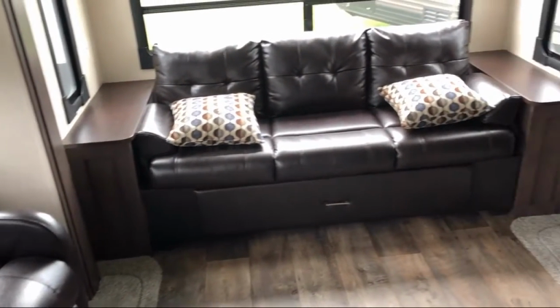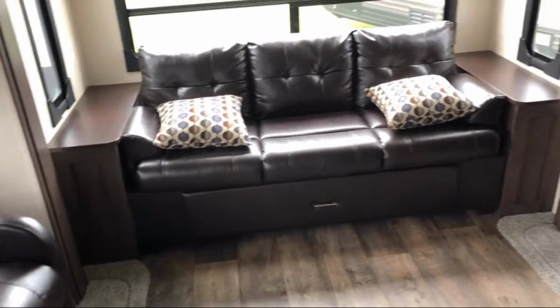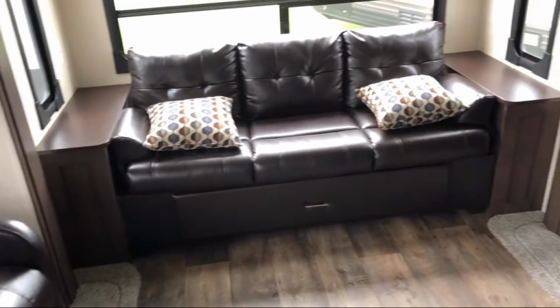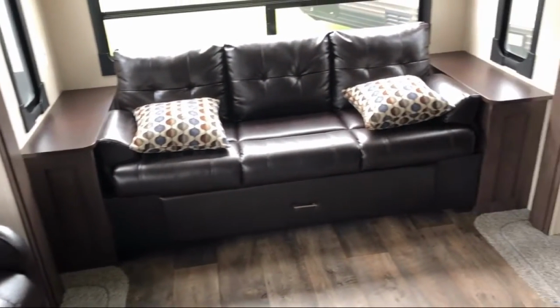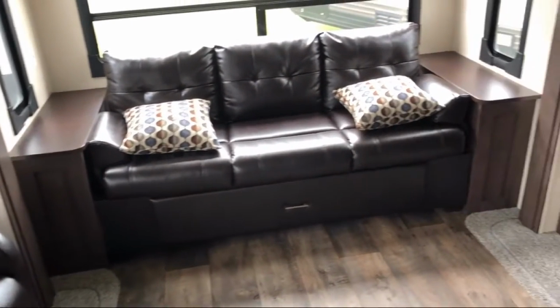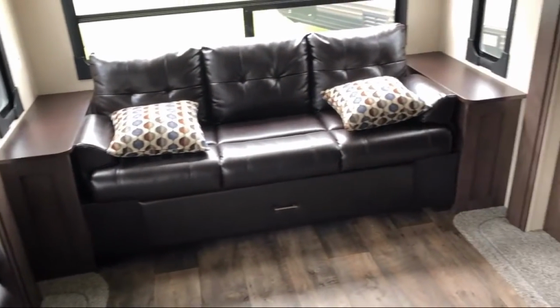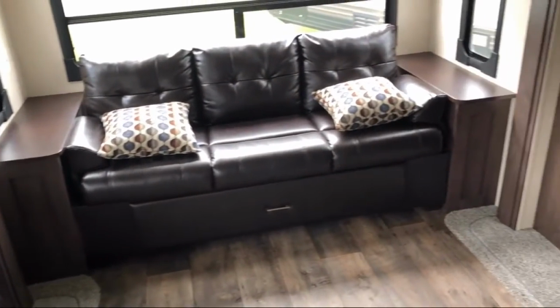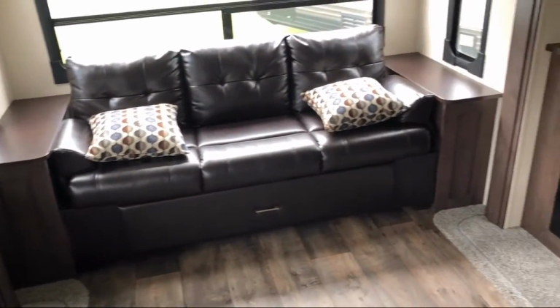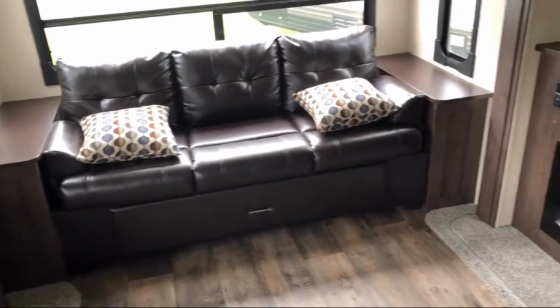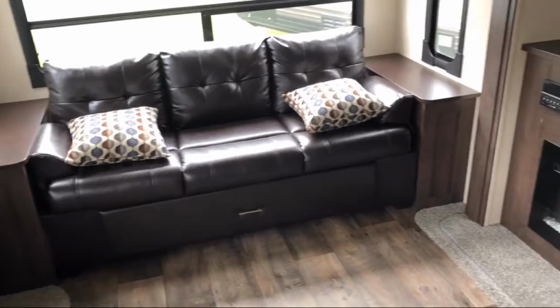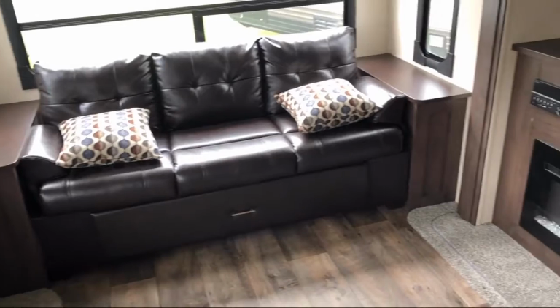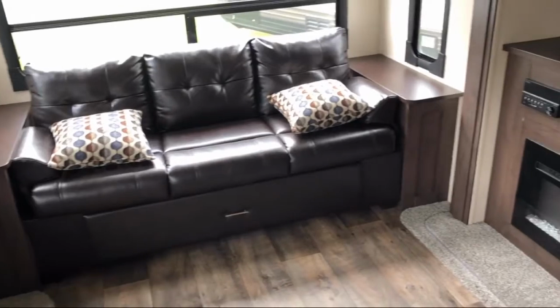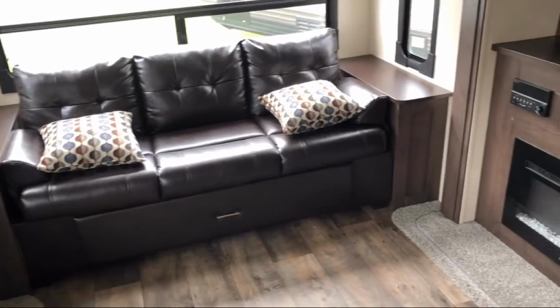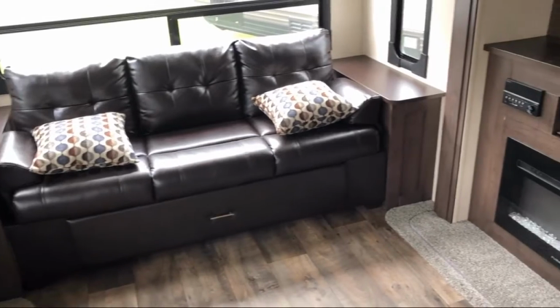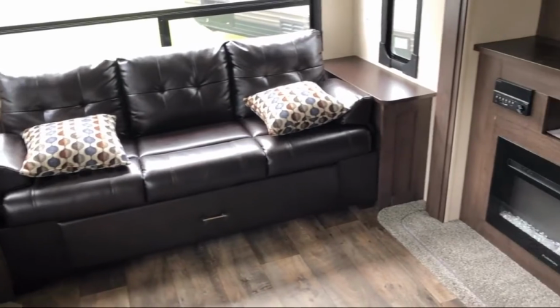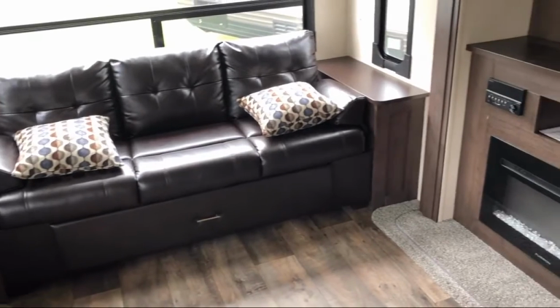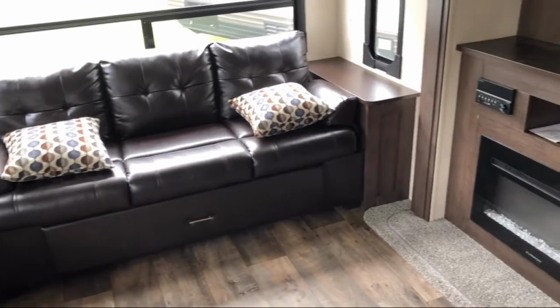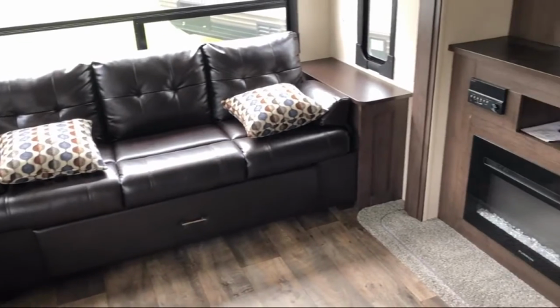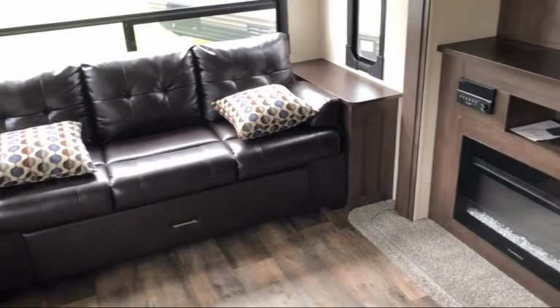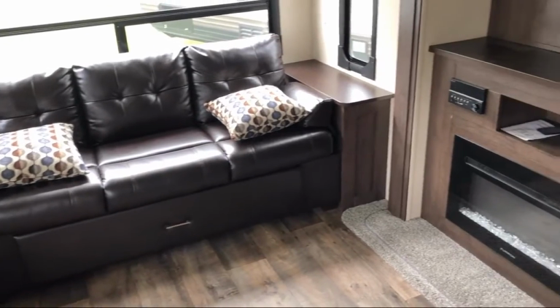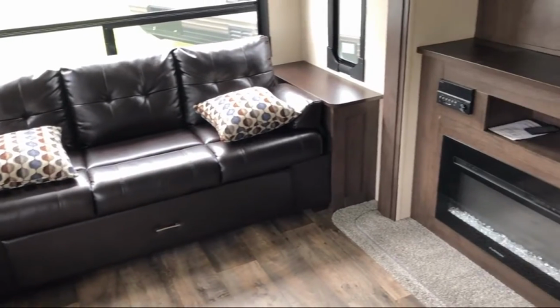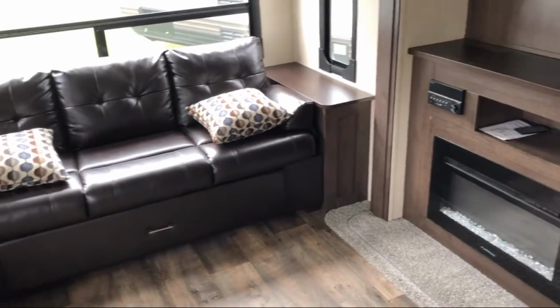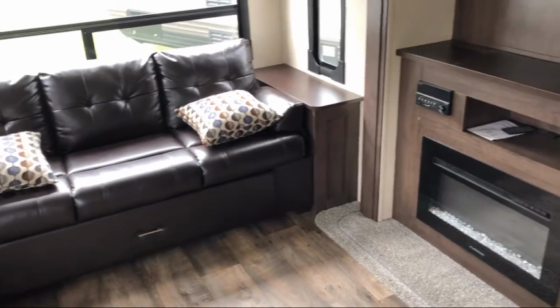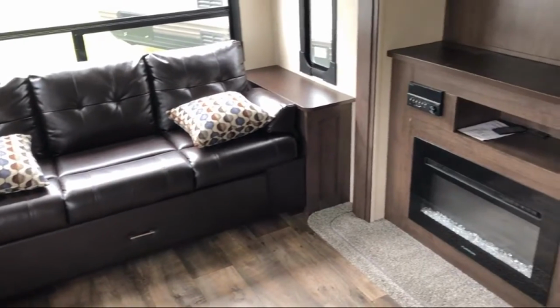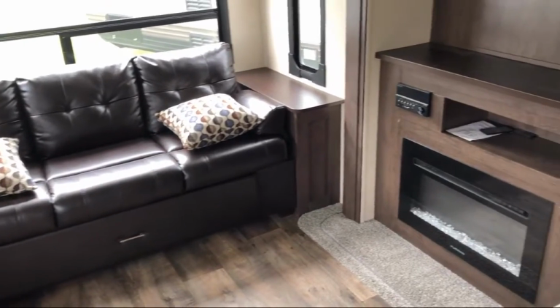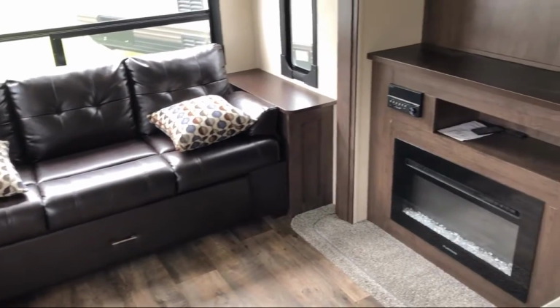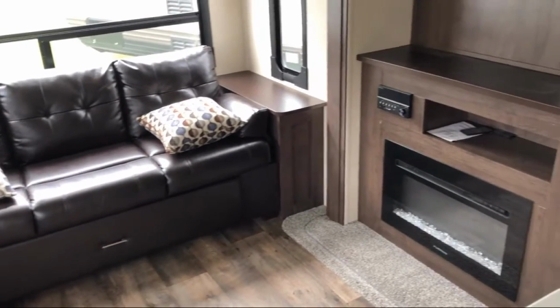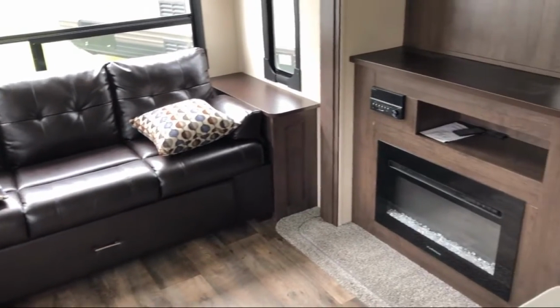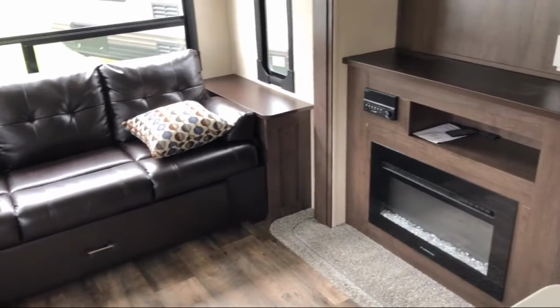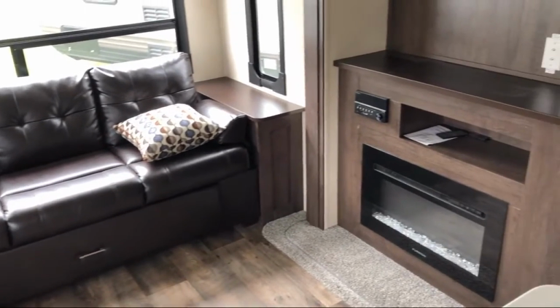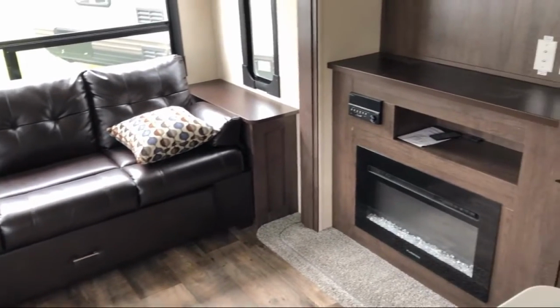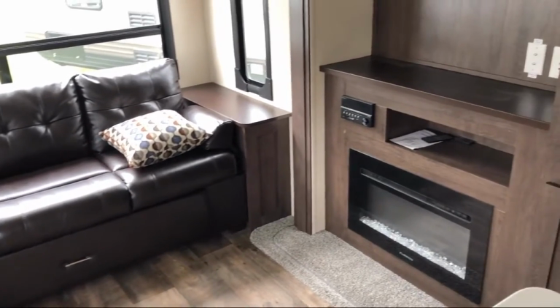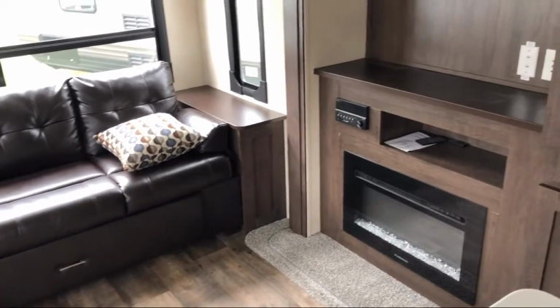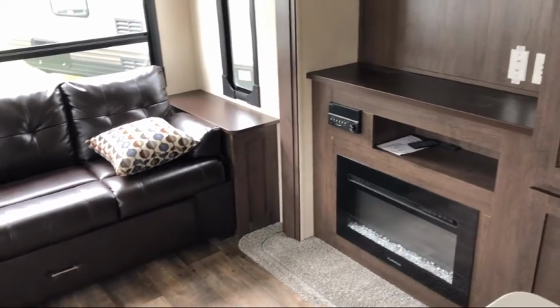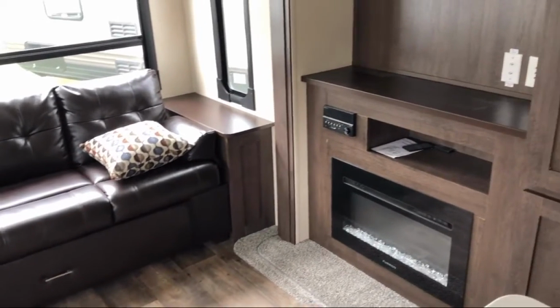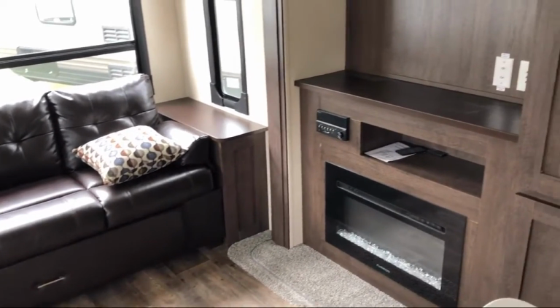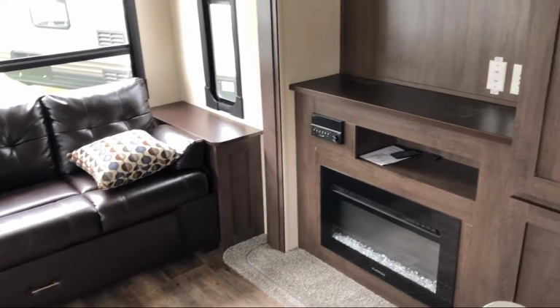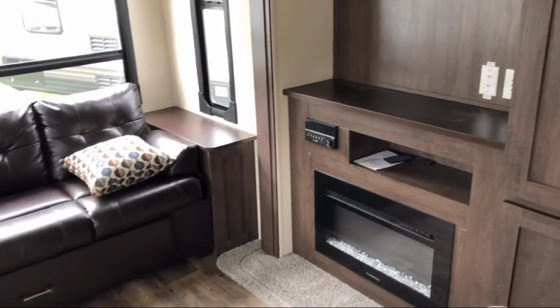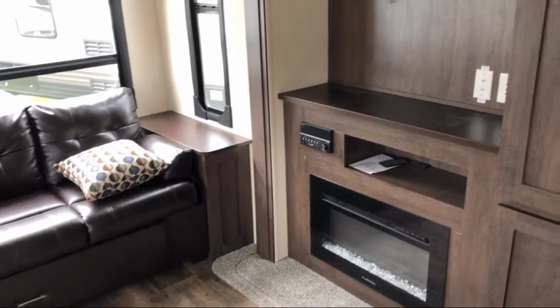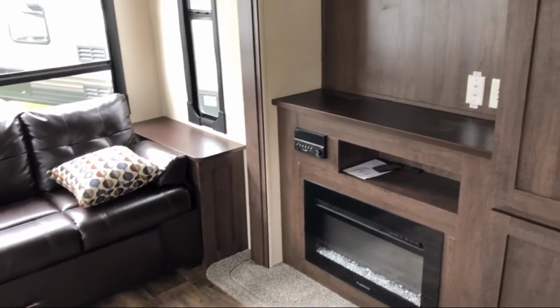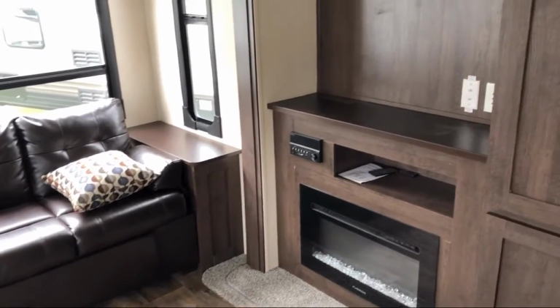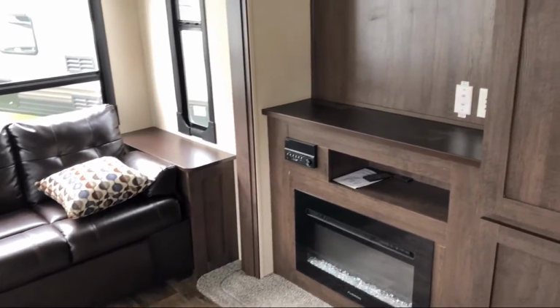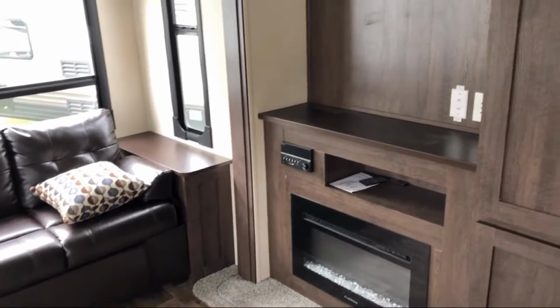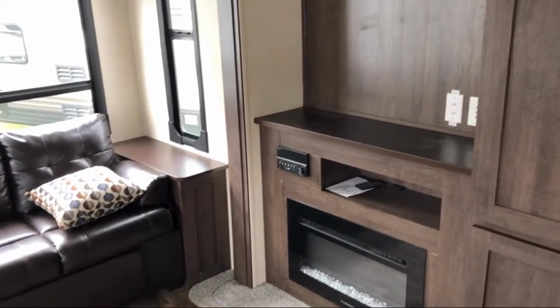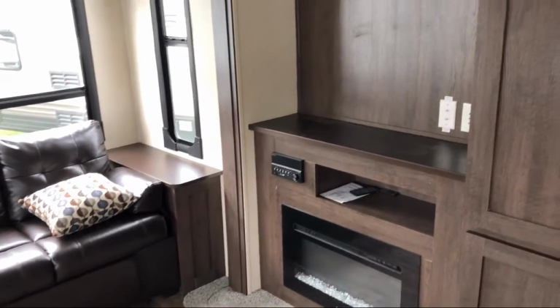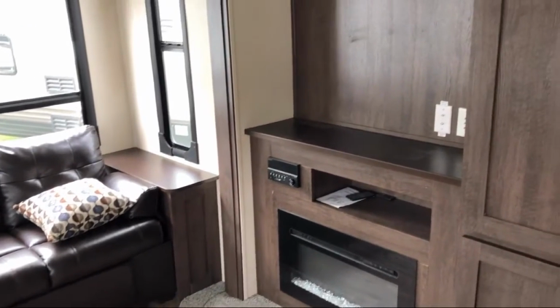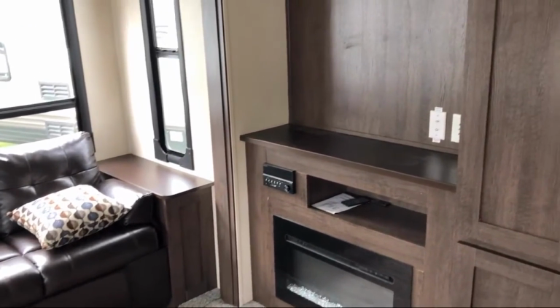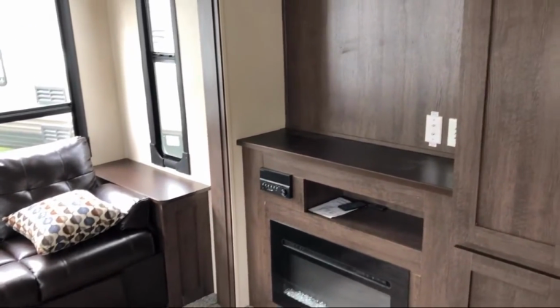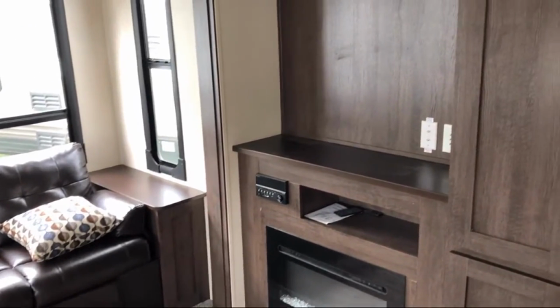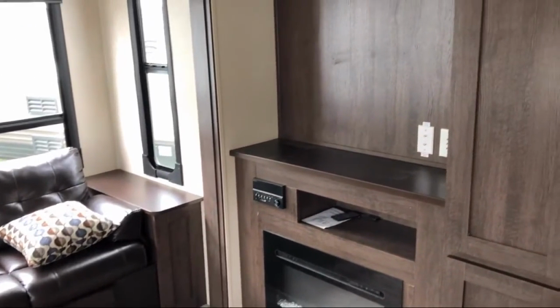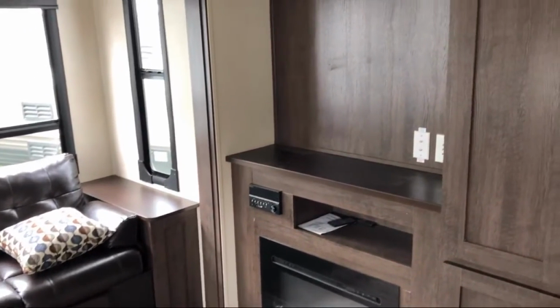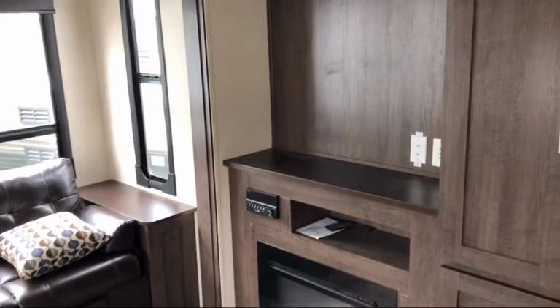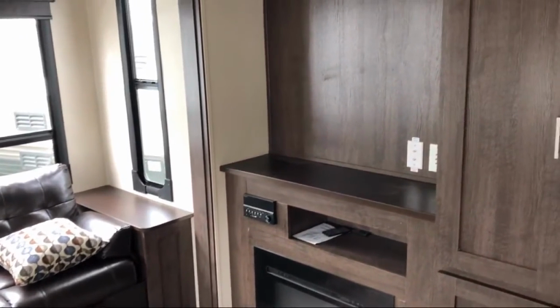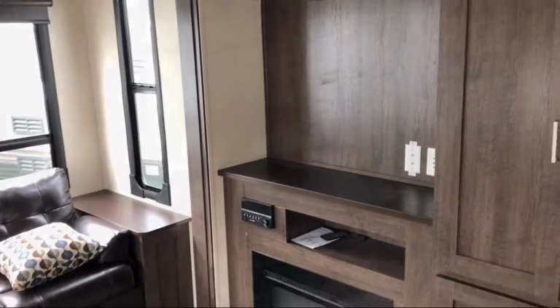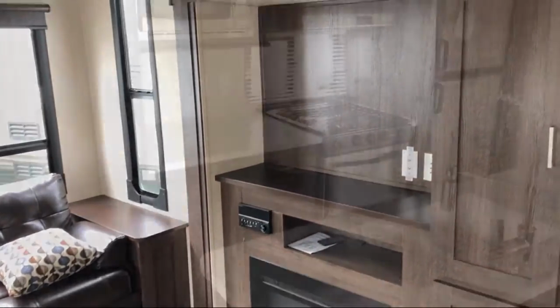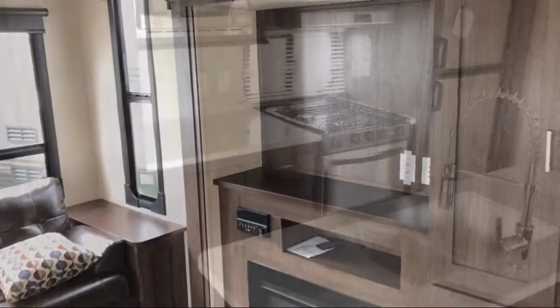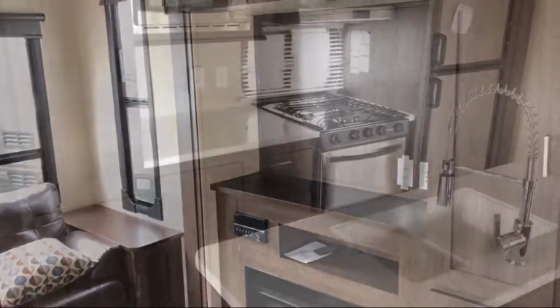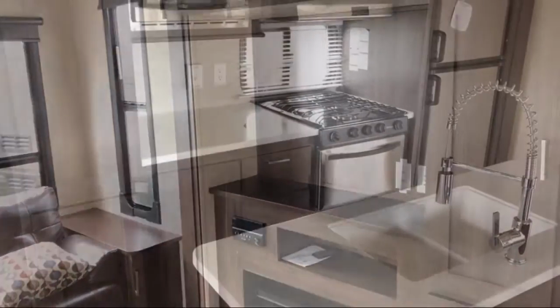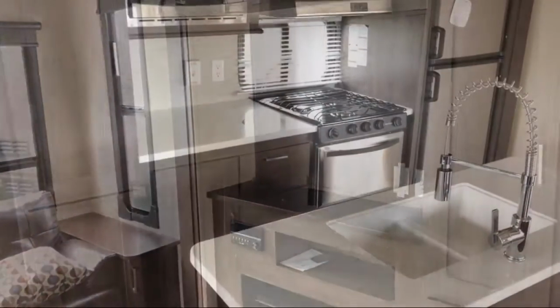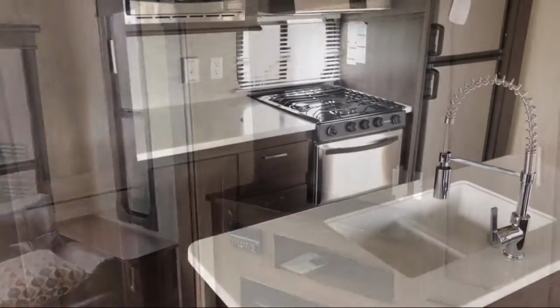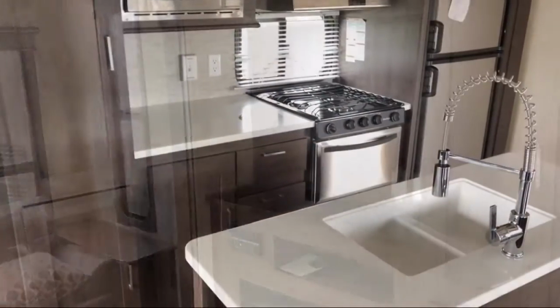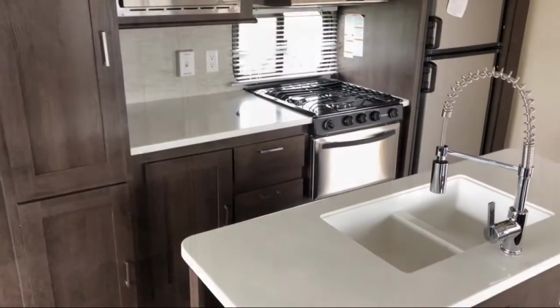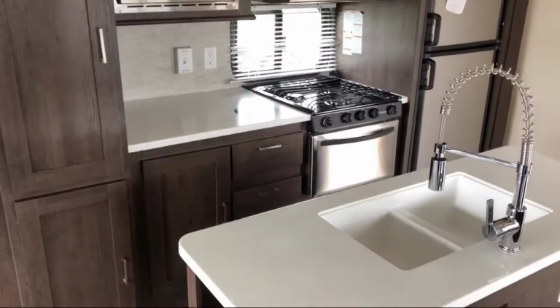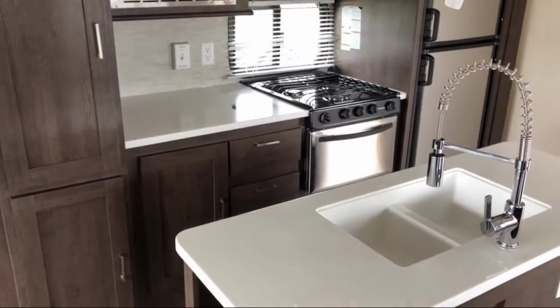Rounding out the interior are interior speakers, stainless steel kitchen appliances, a shirt closet with nightstand, and a carbon monoxide detector.